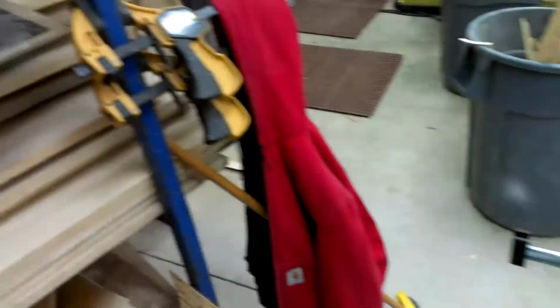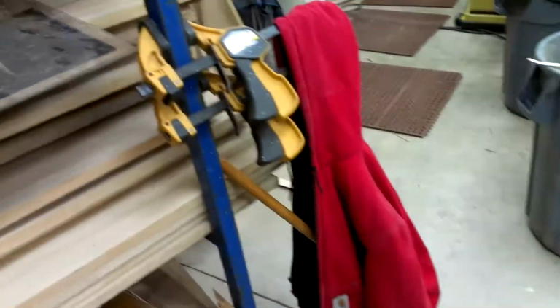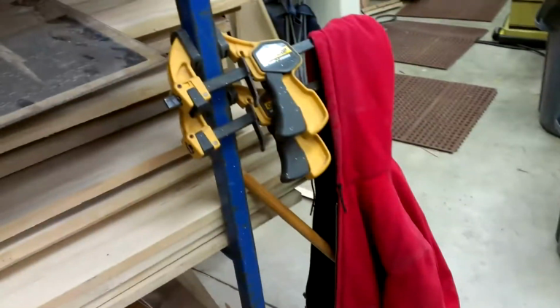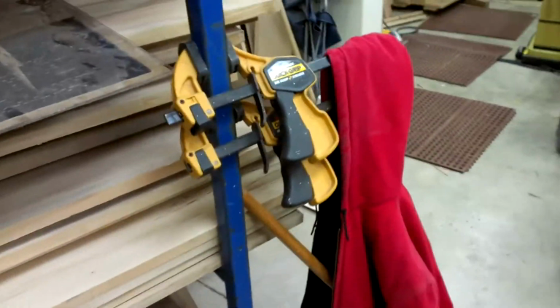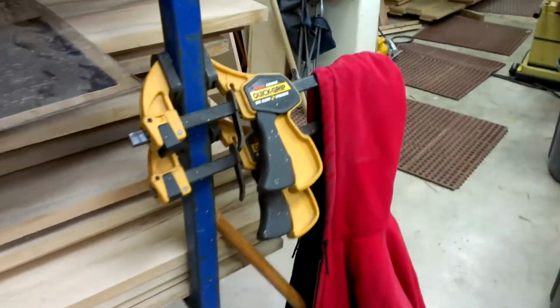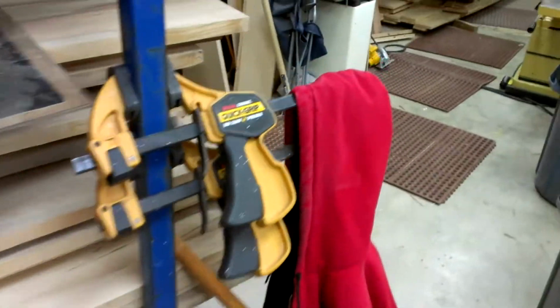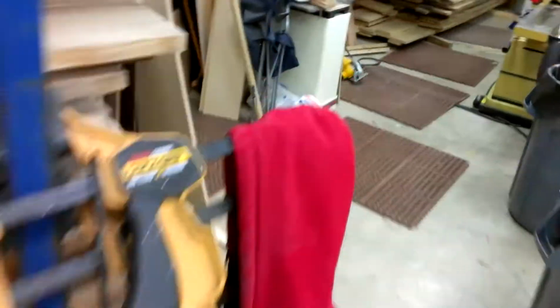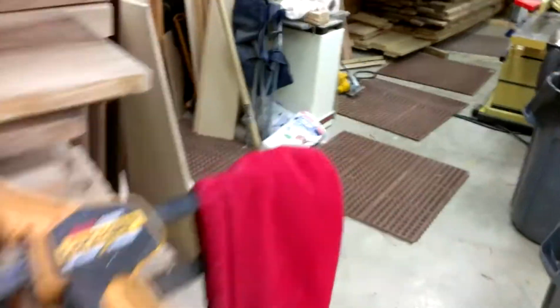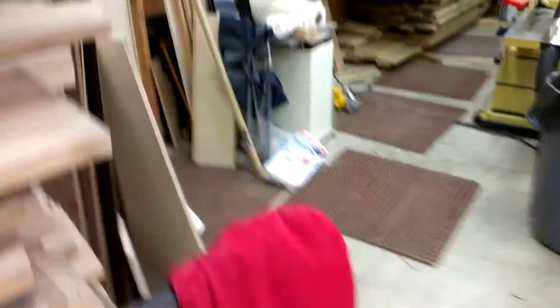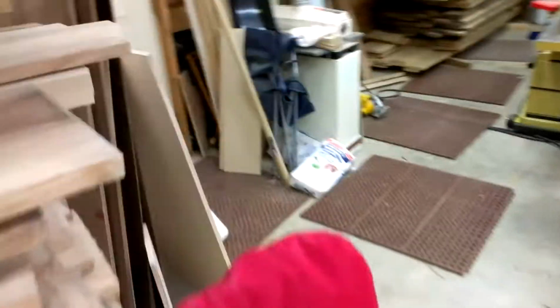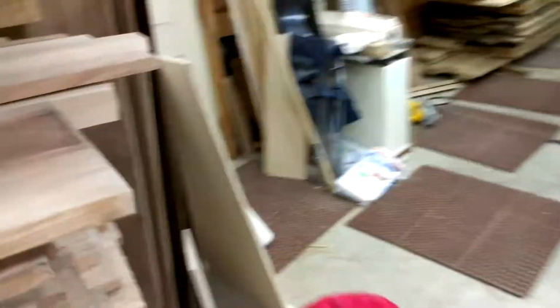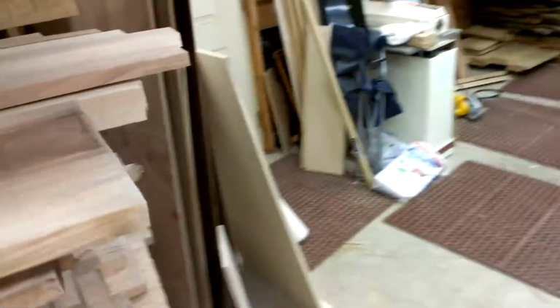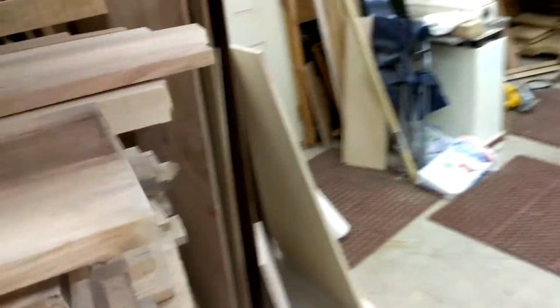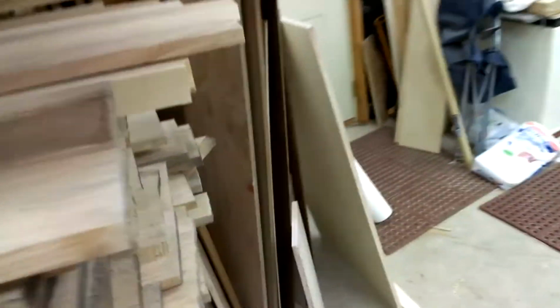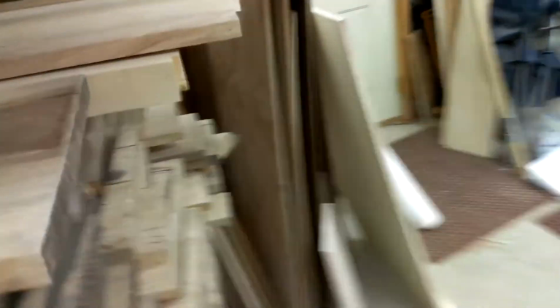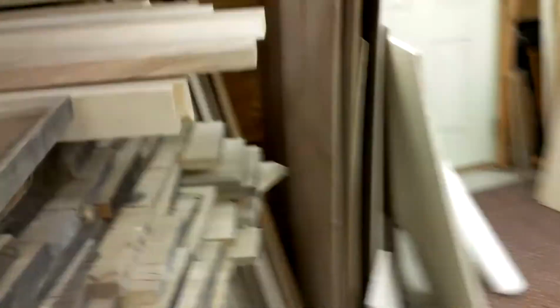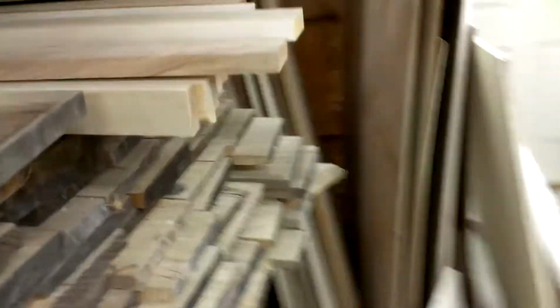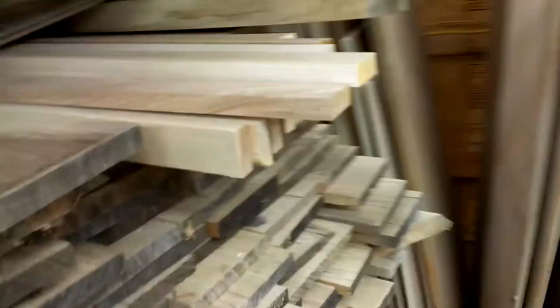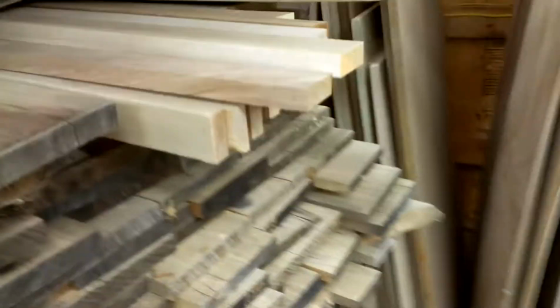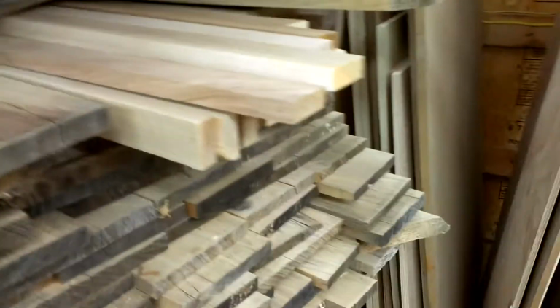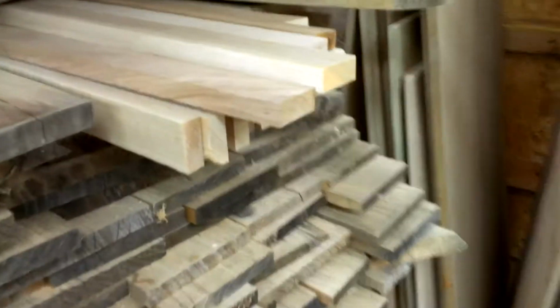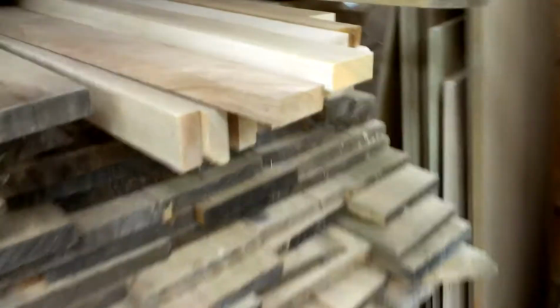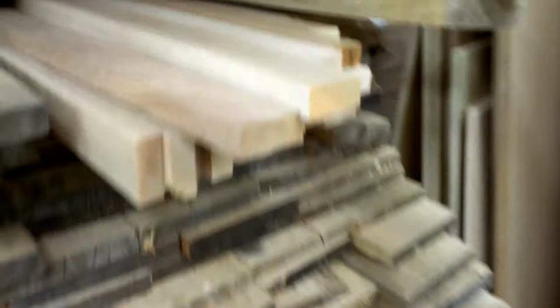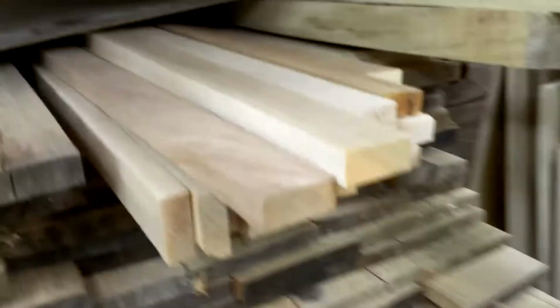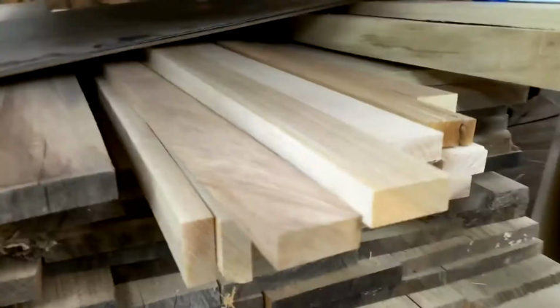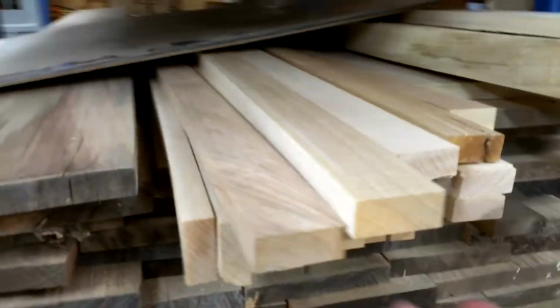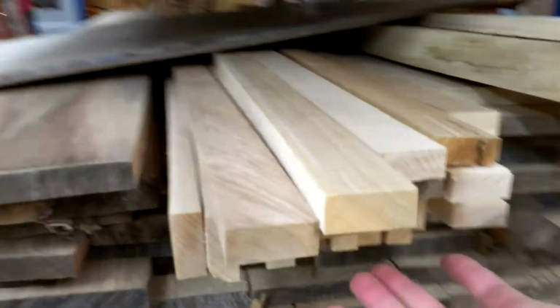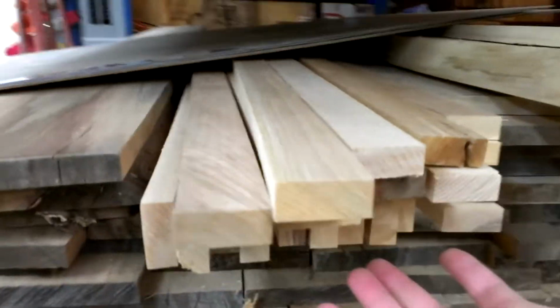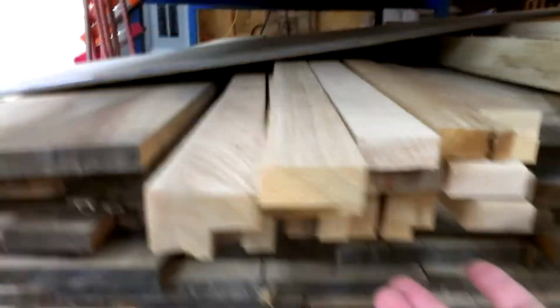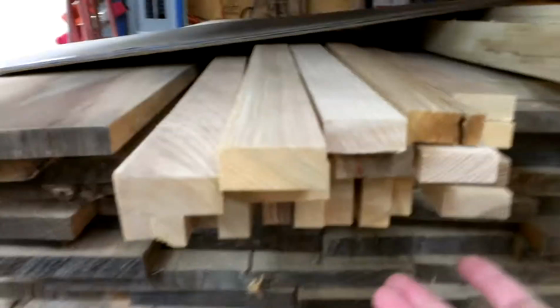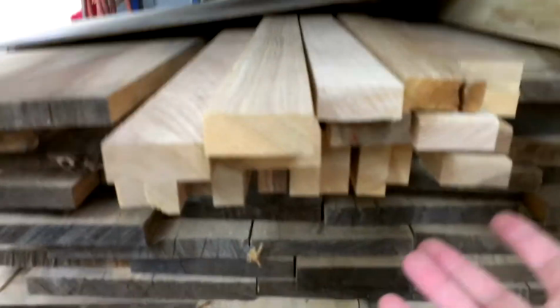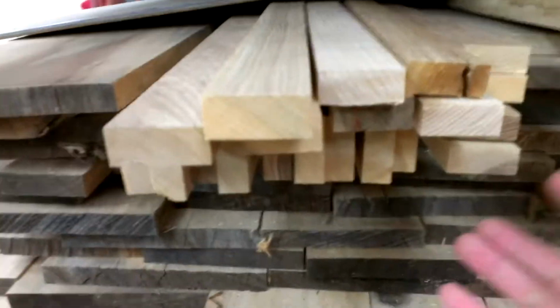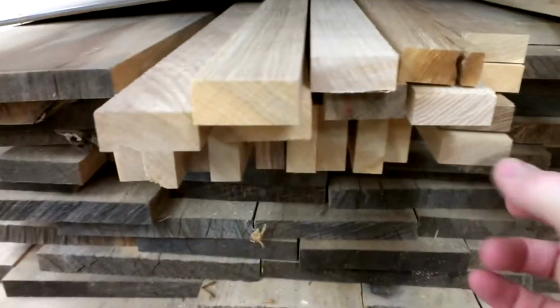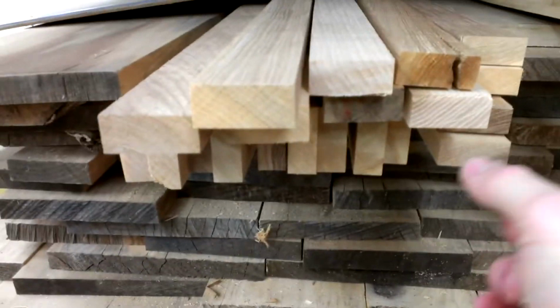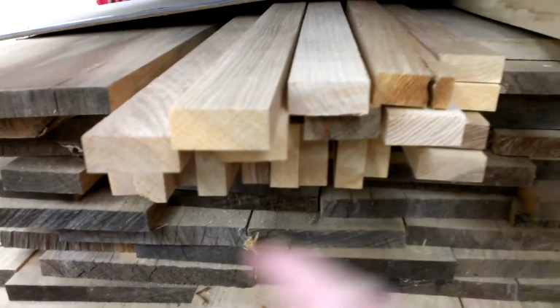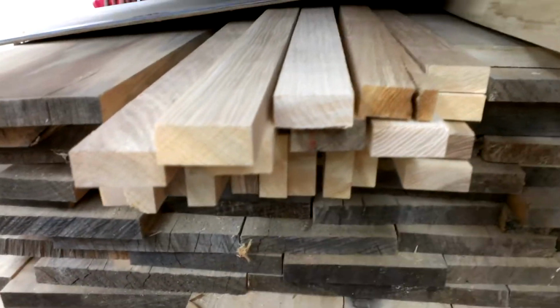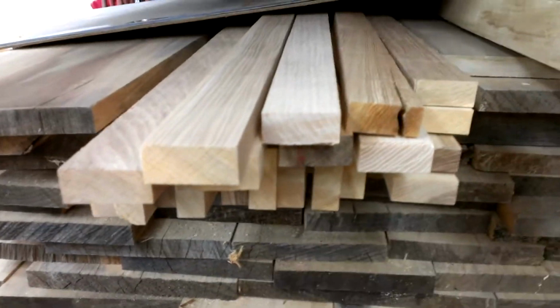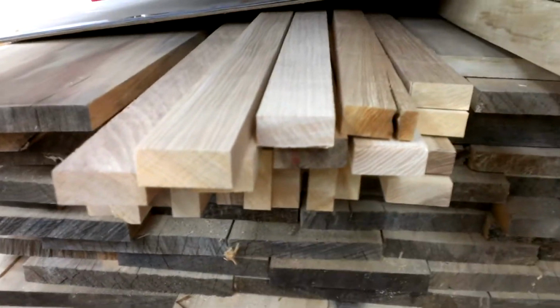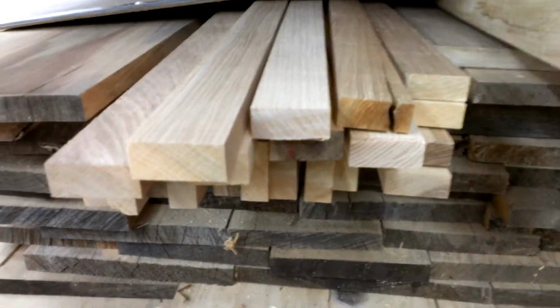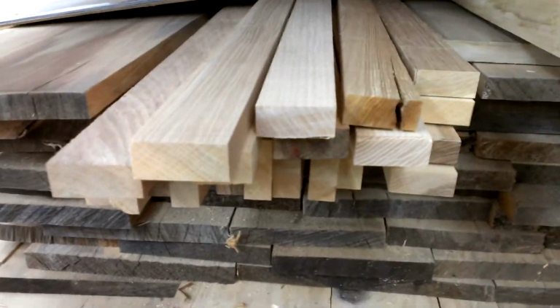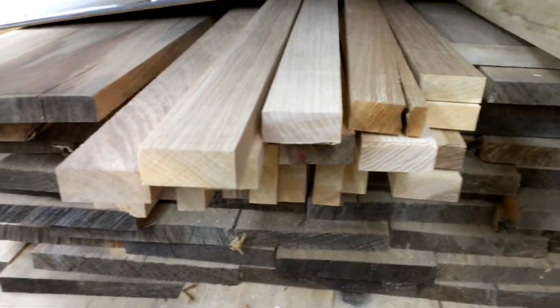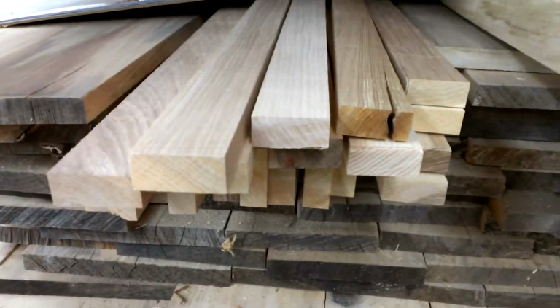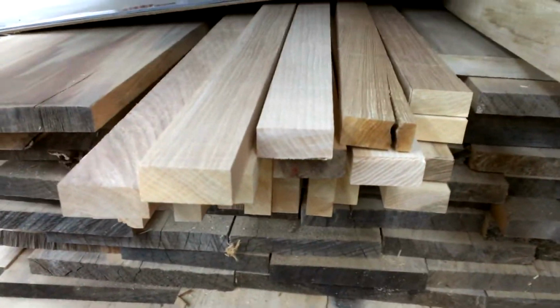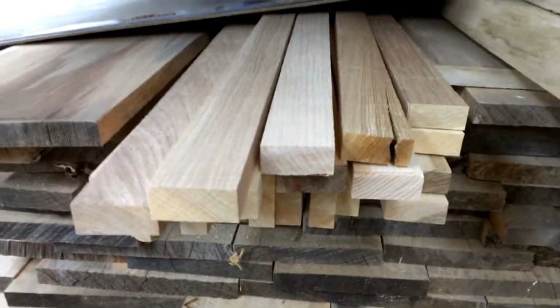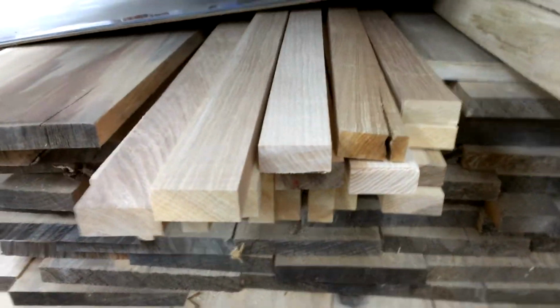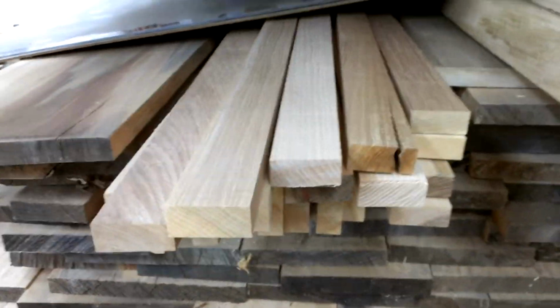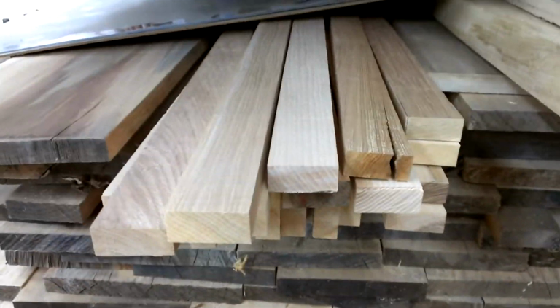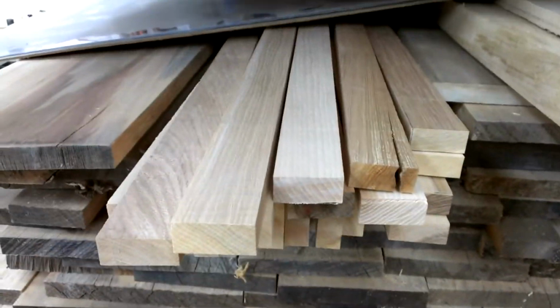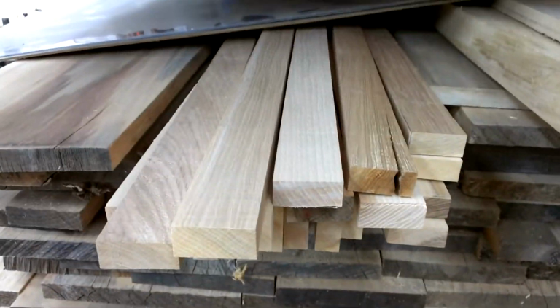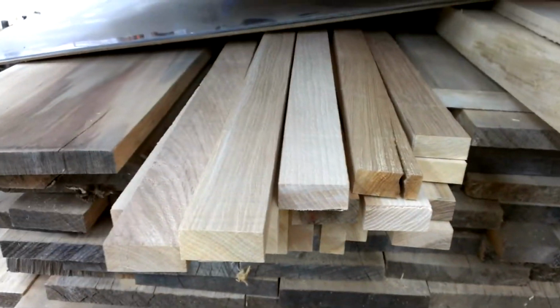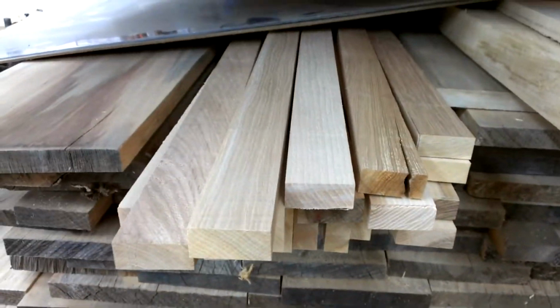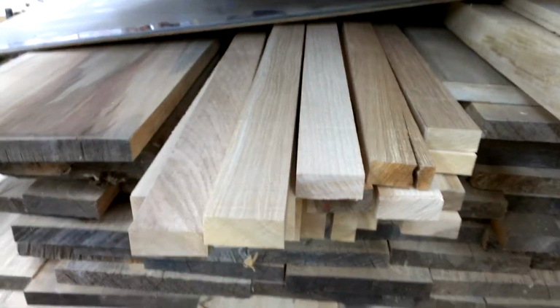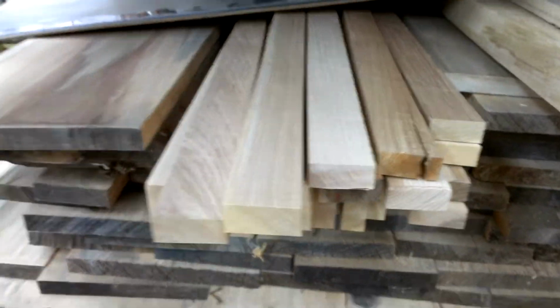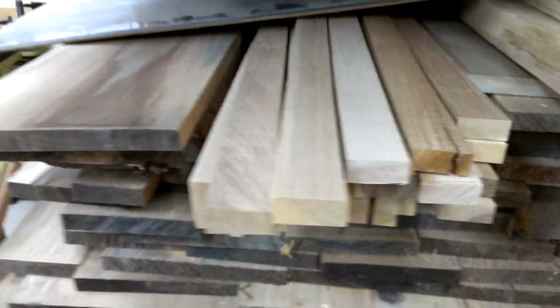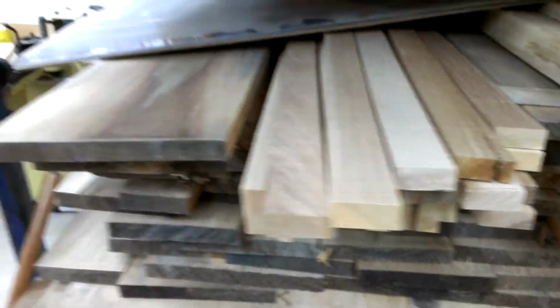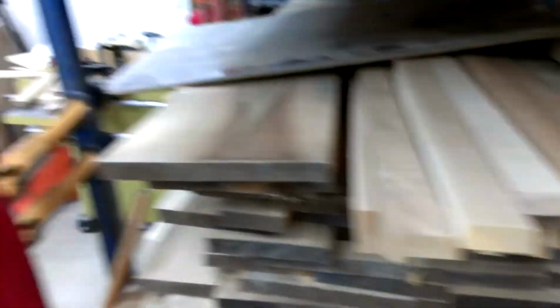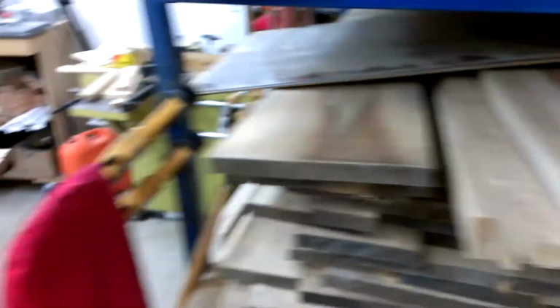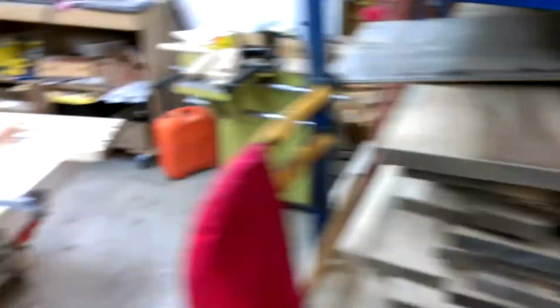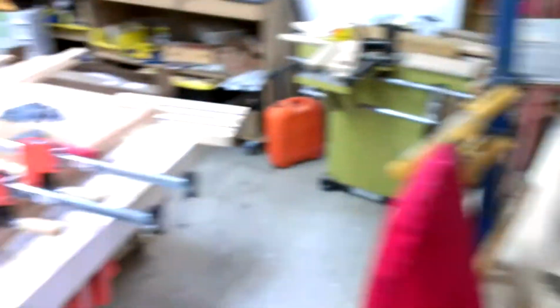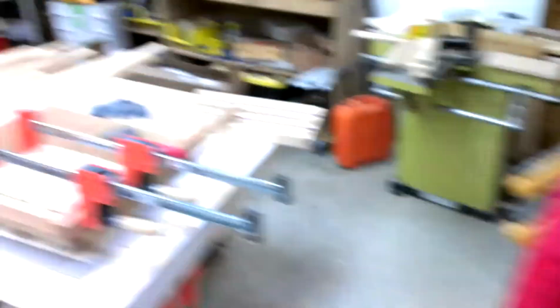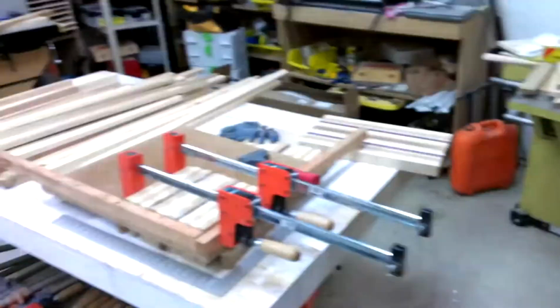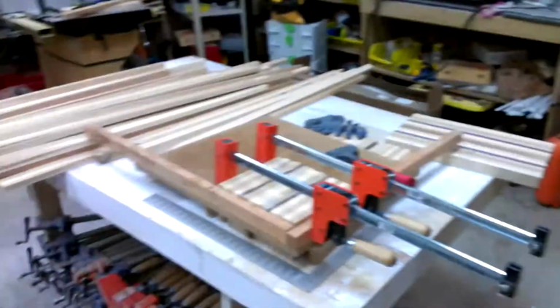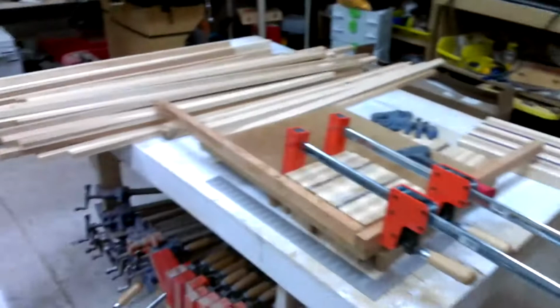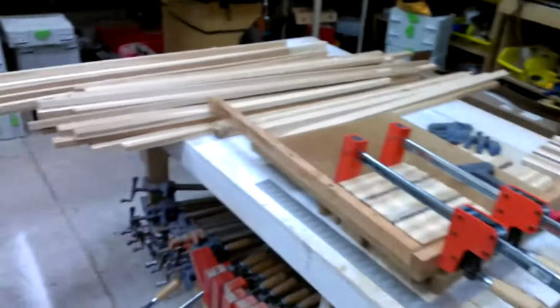I've got another big stack of hickory over here that's all 45mm. It's going to get turned into big boards like that.